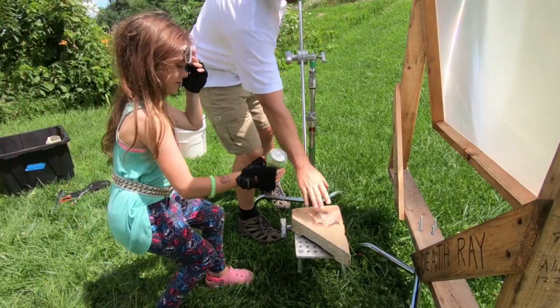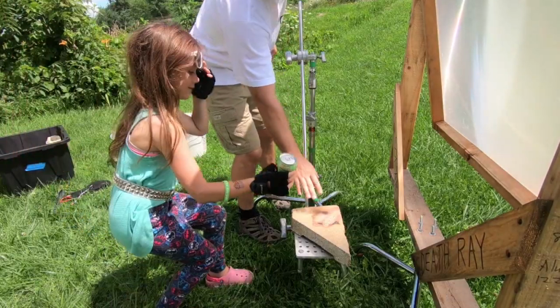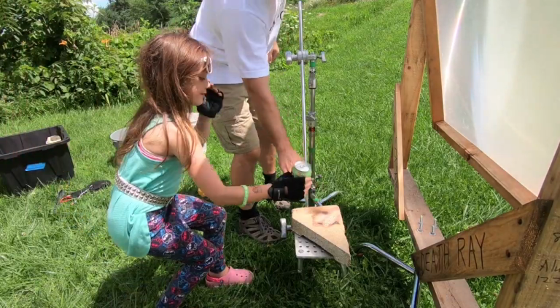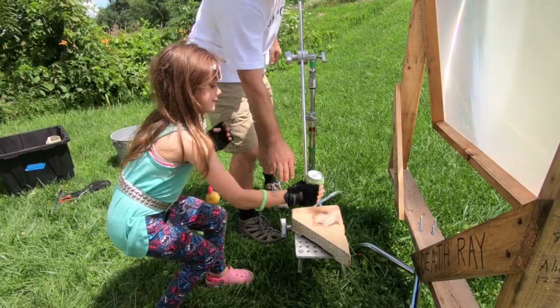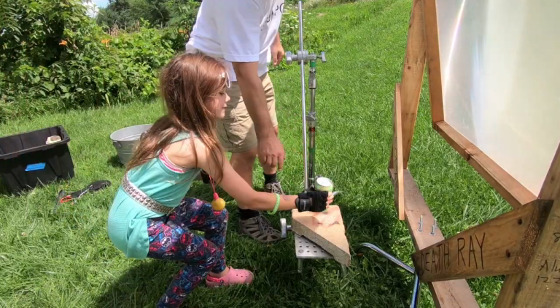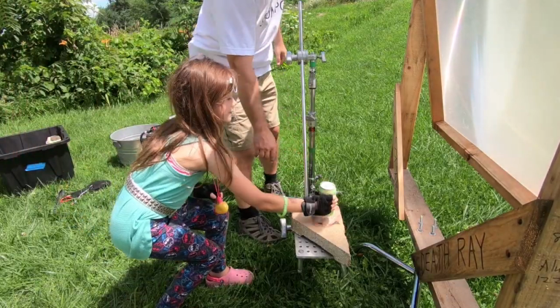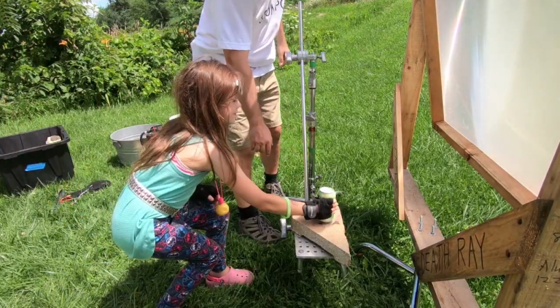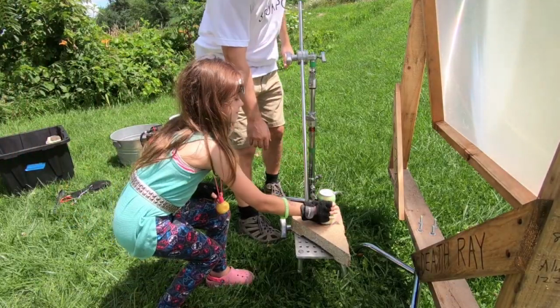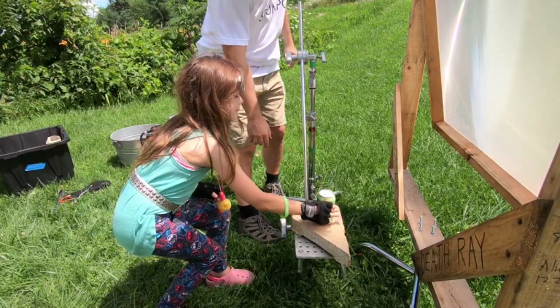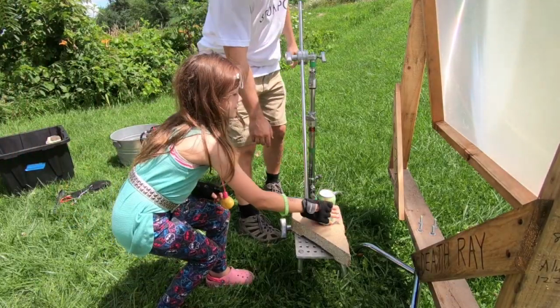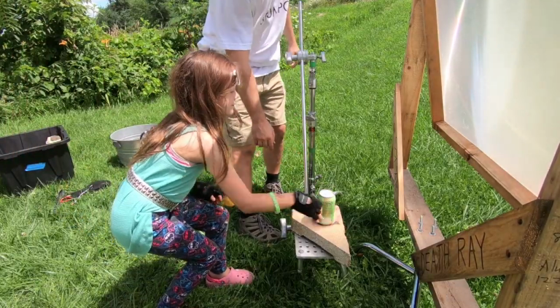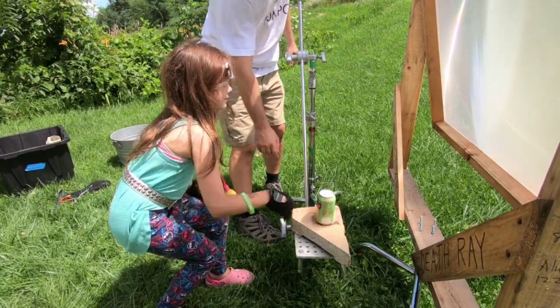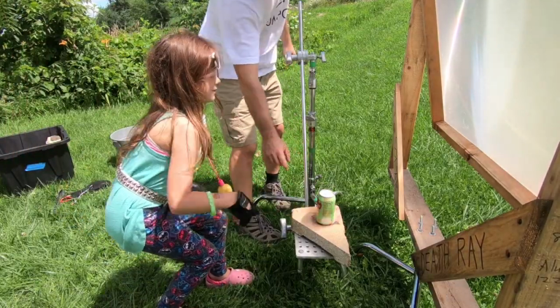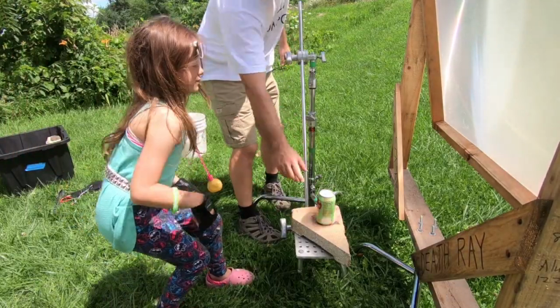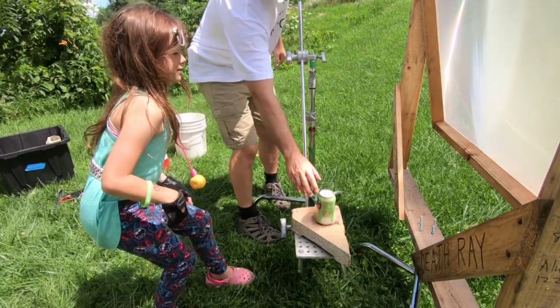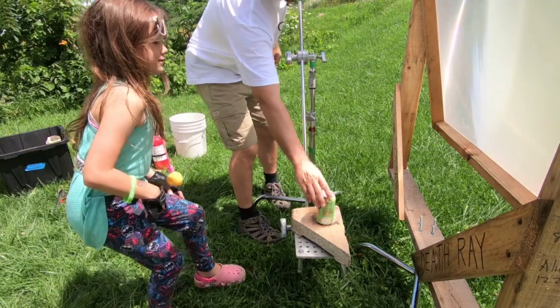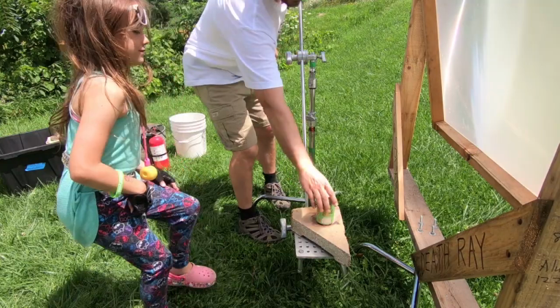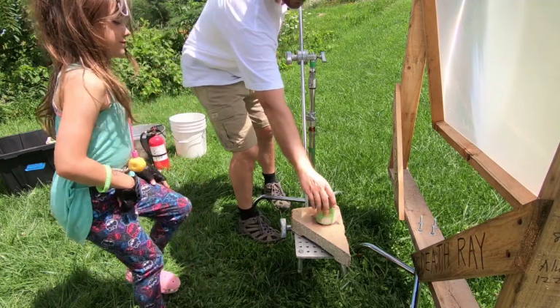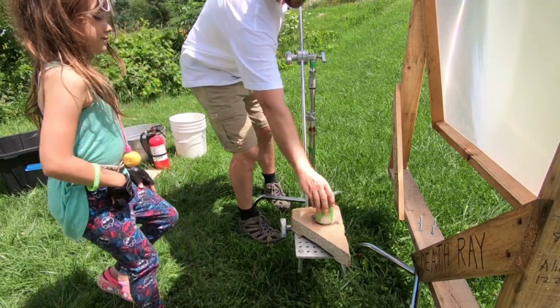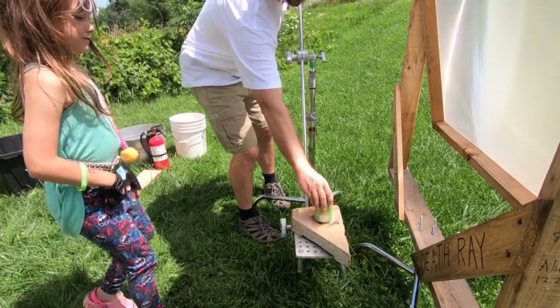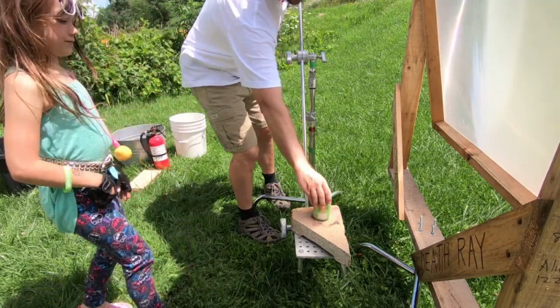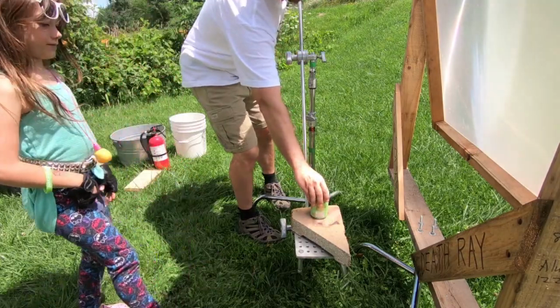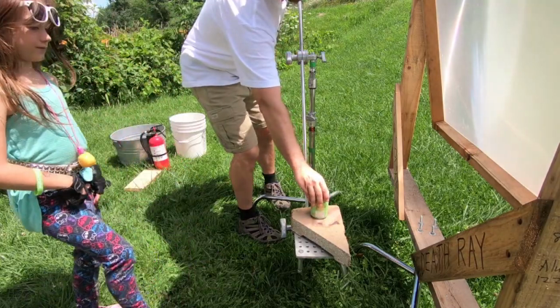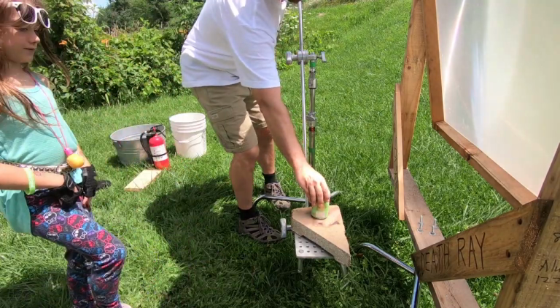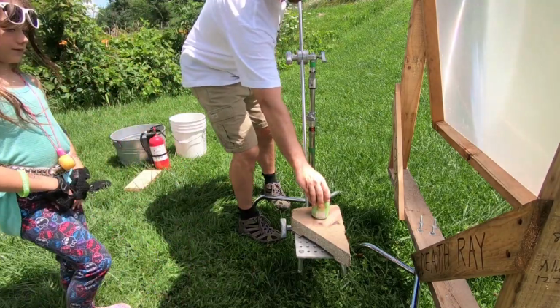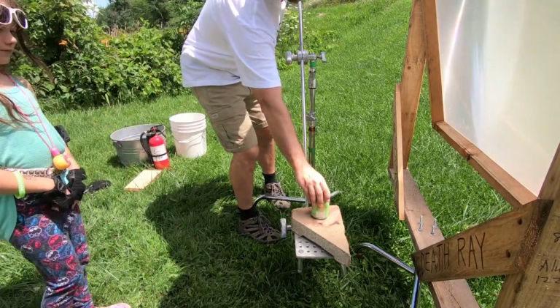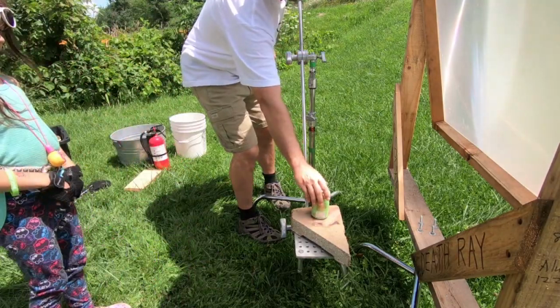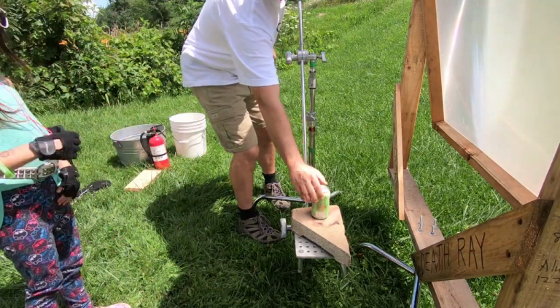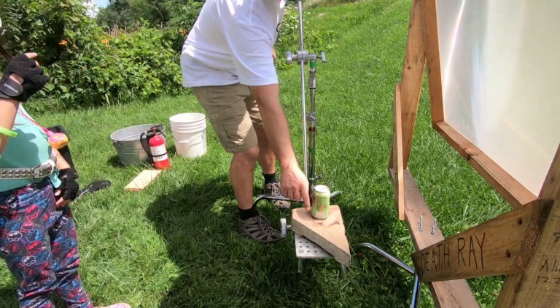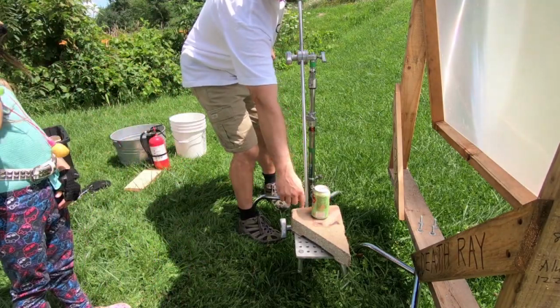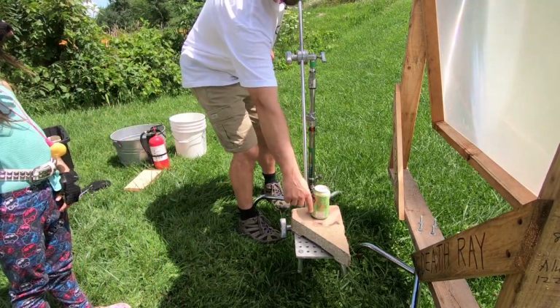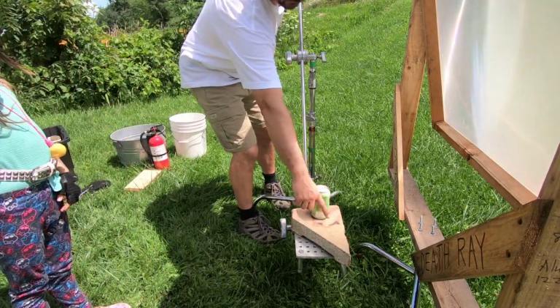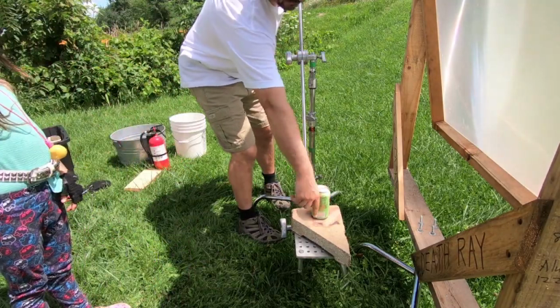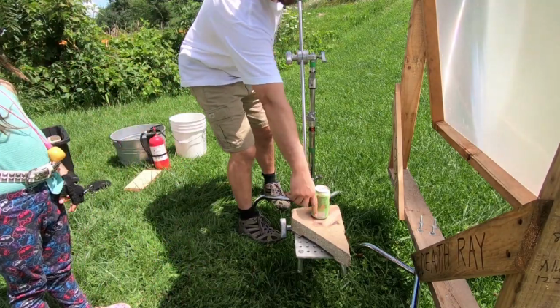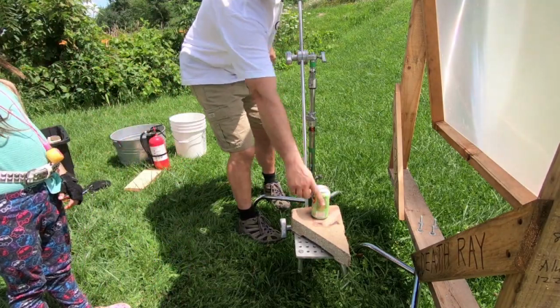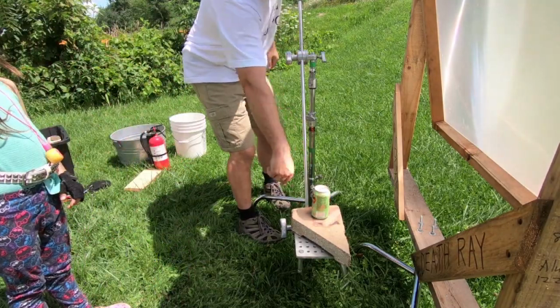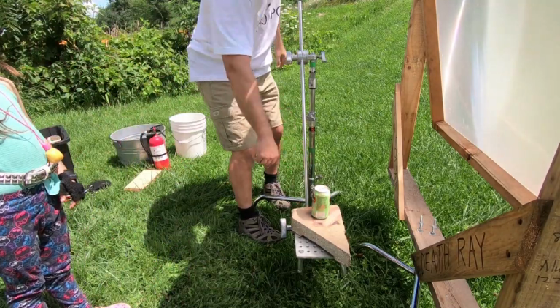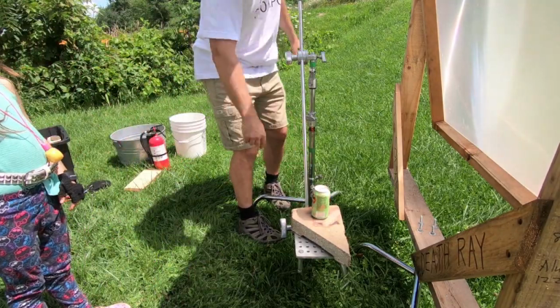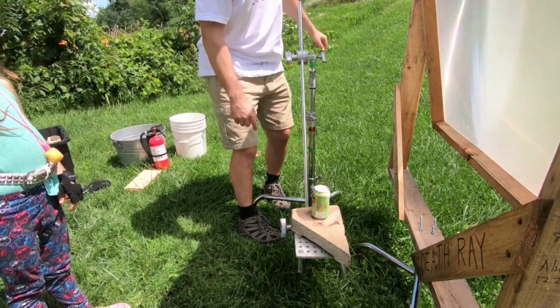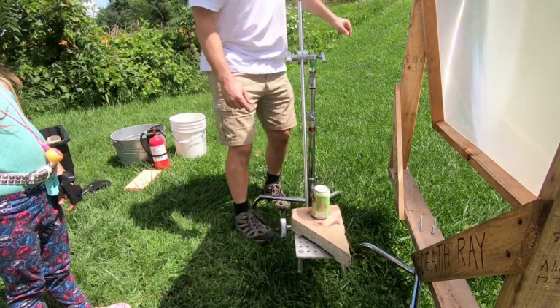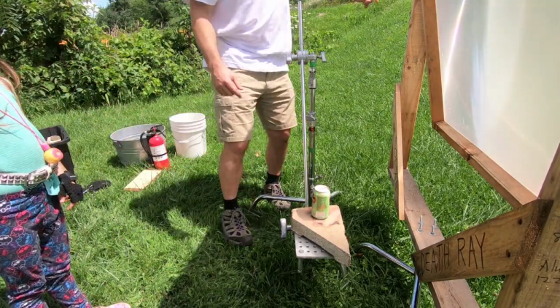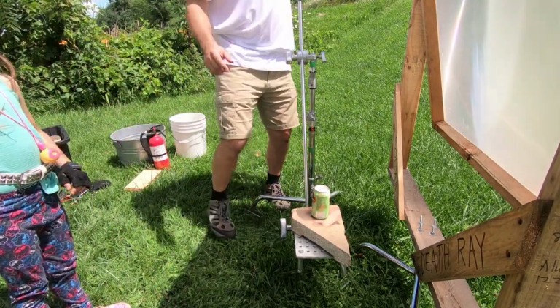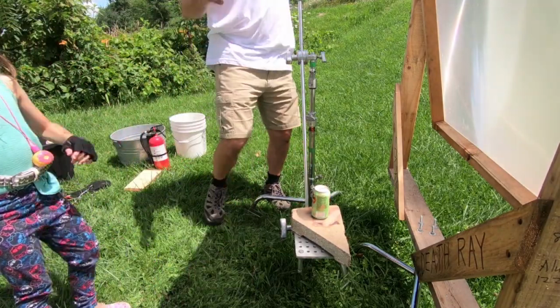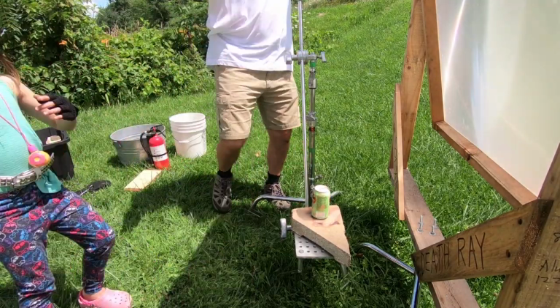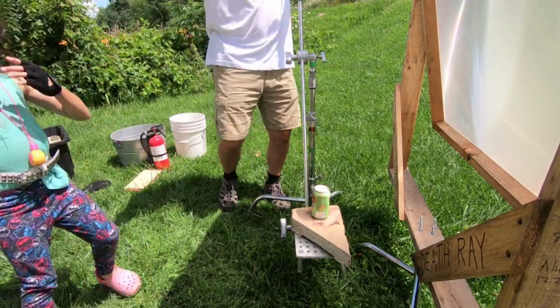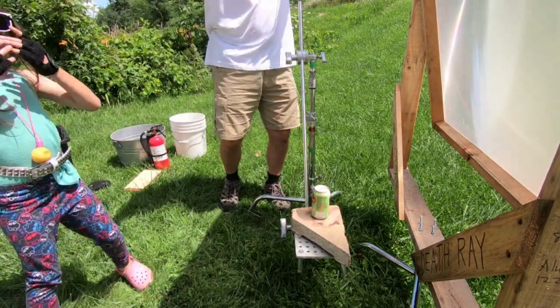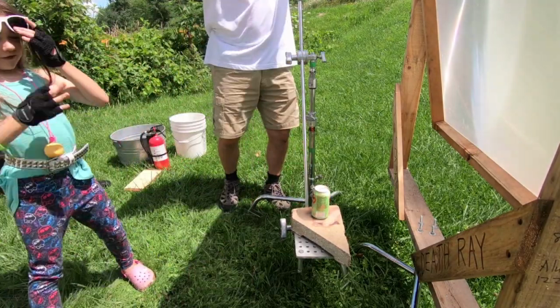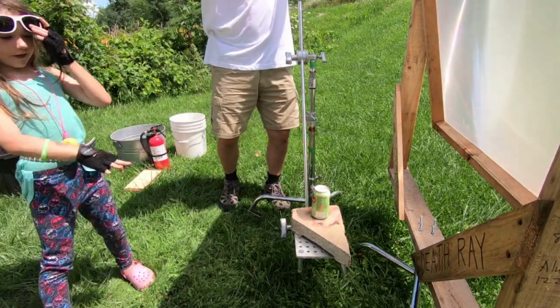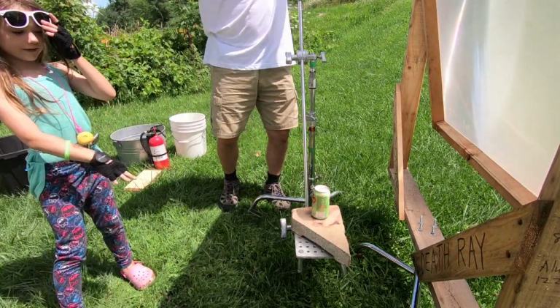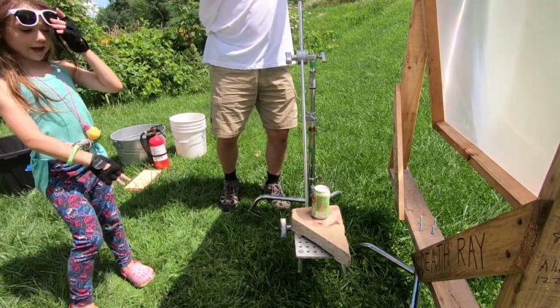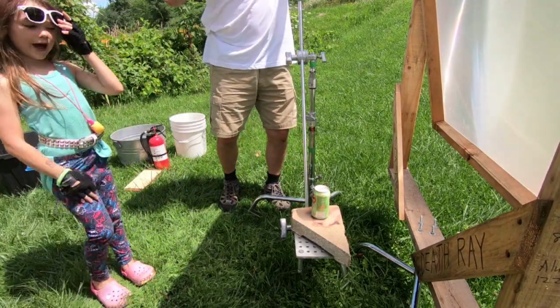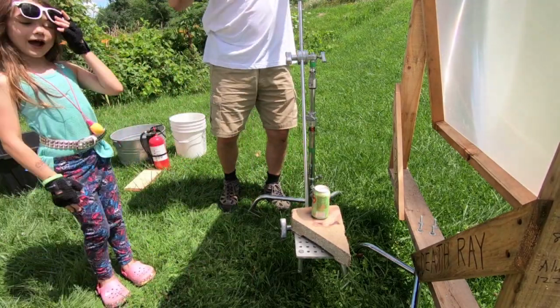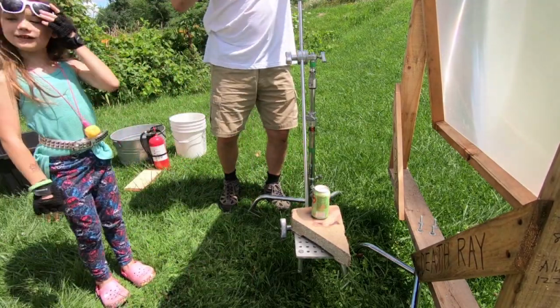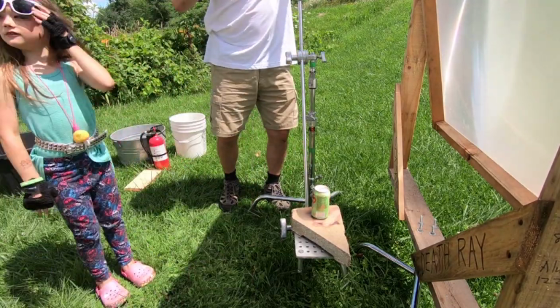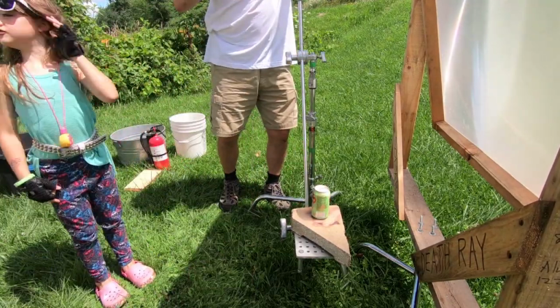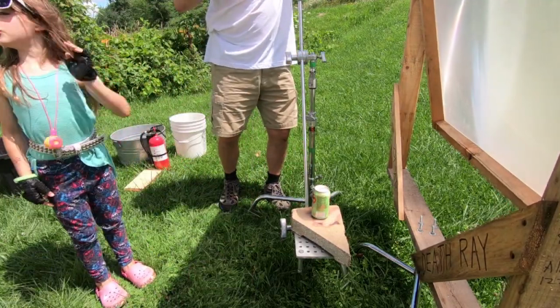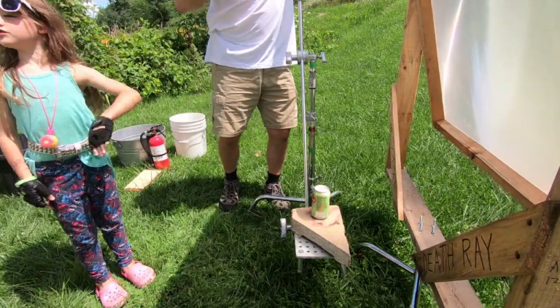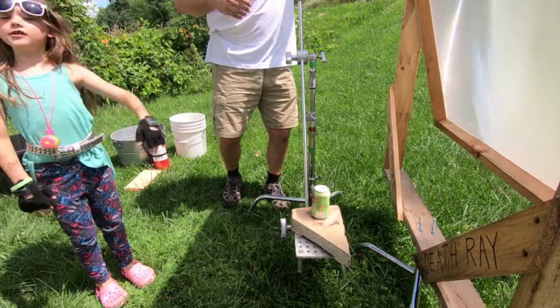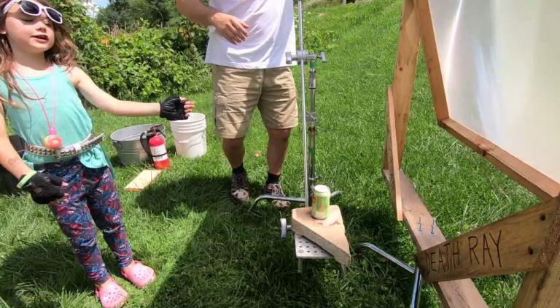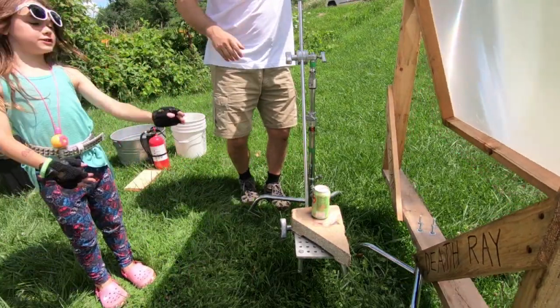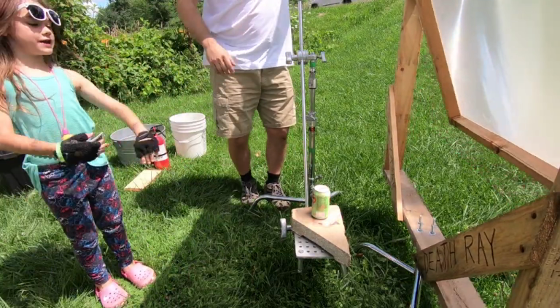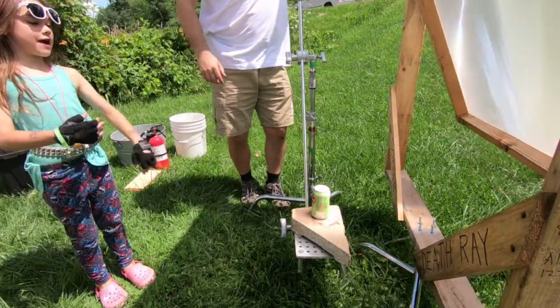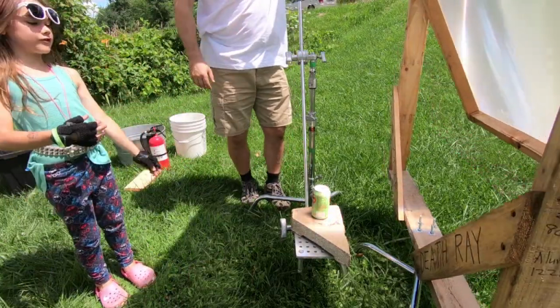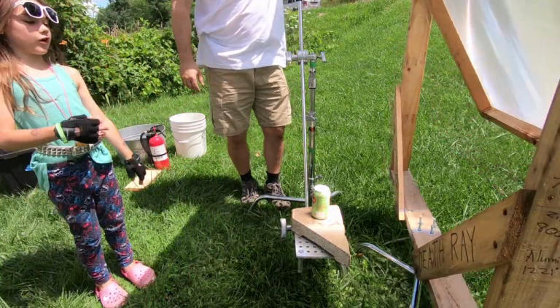Don't touch it — because it's hot. That's hot? Don't touch it ever!